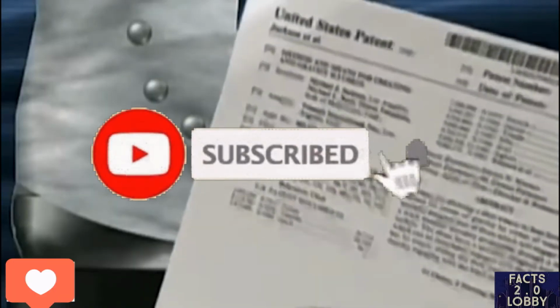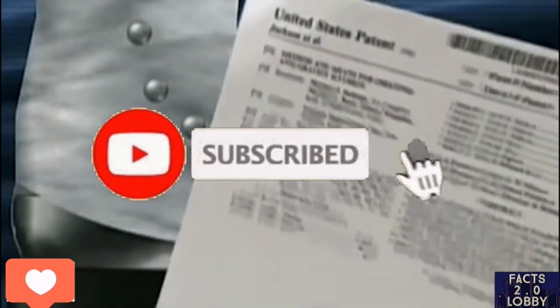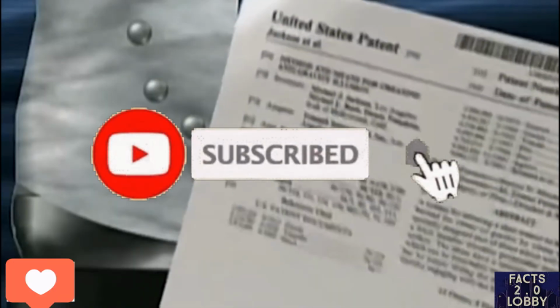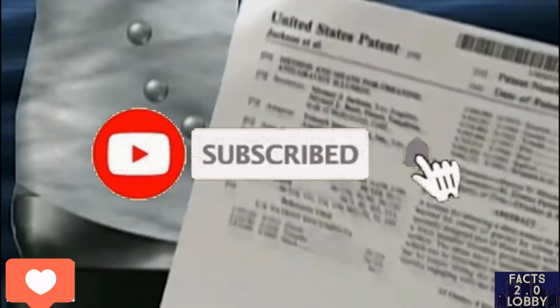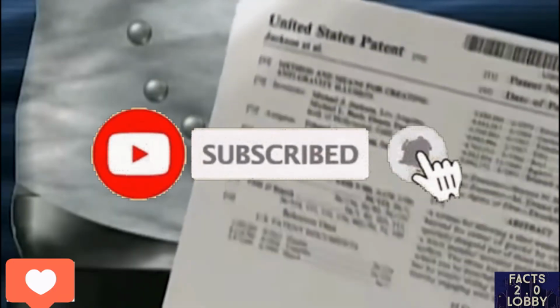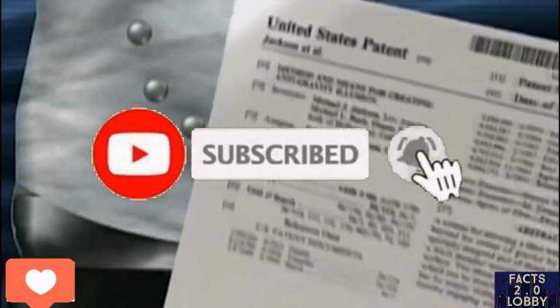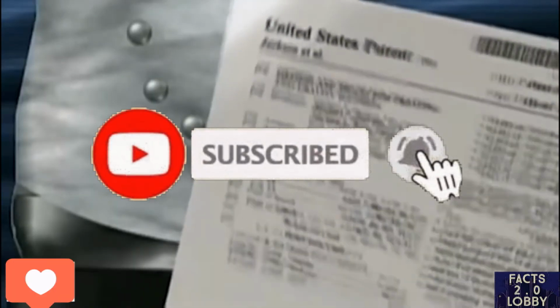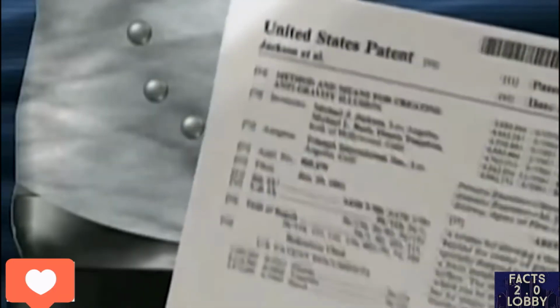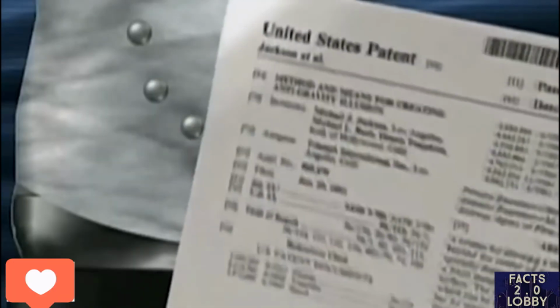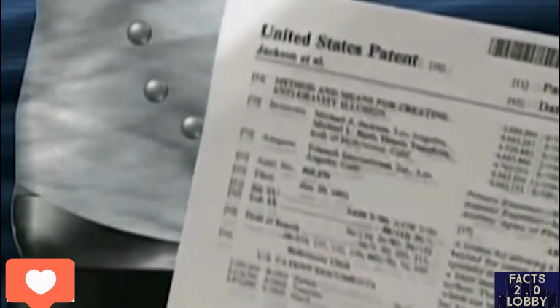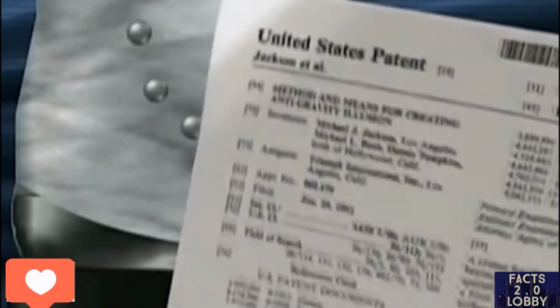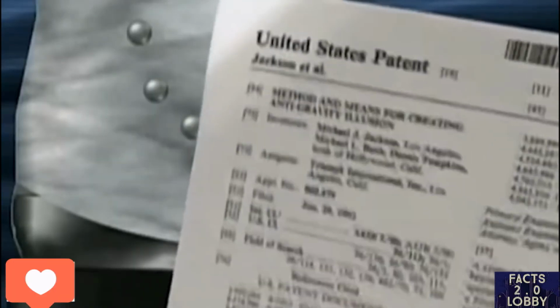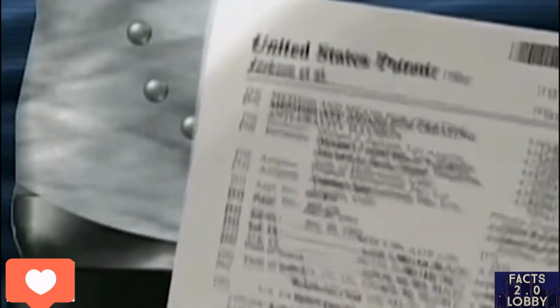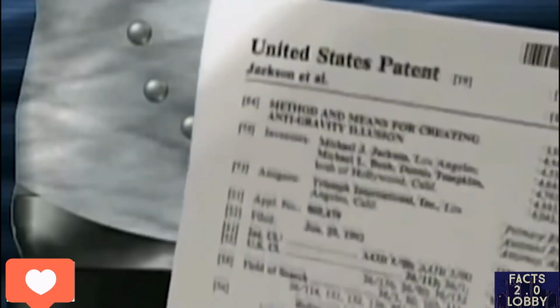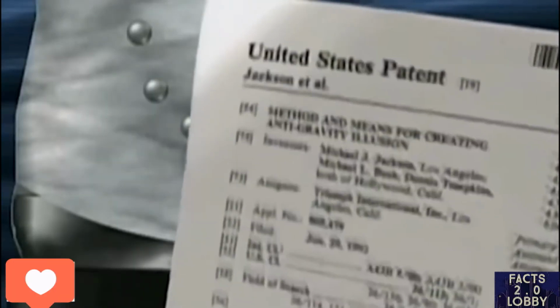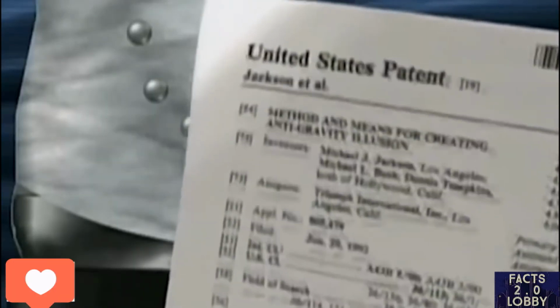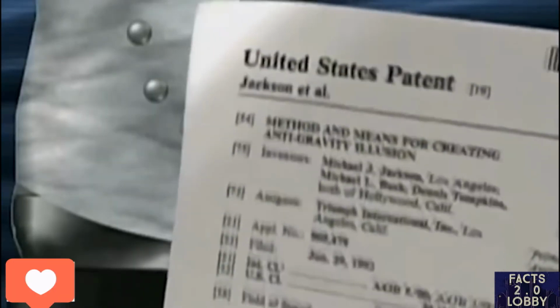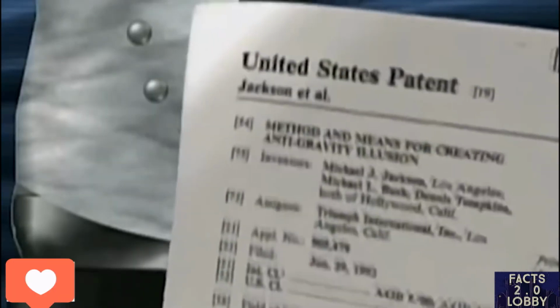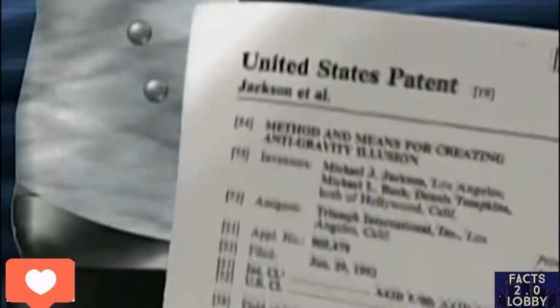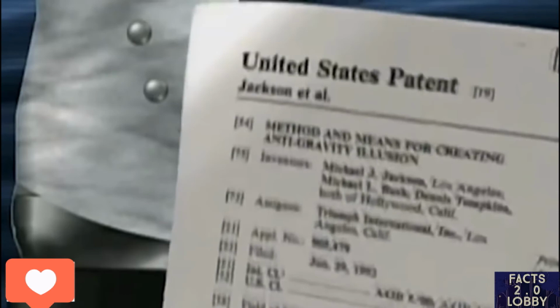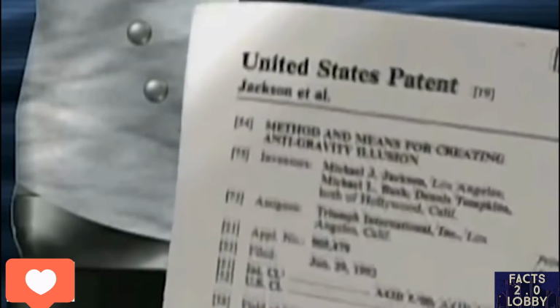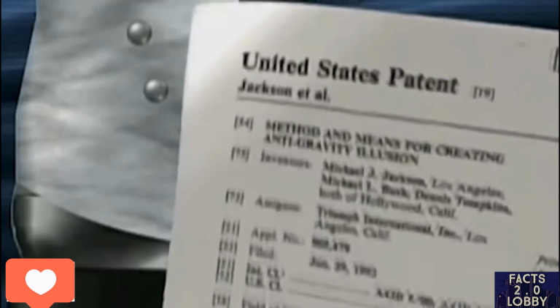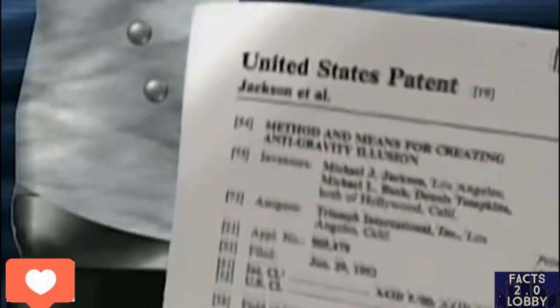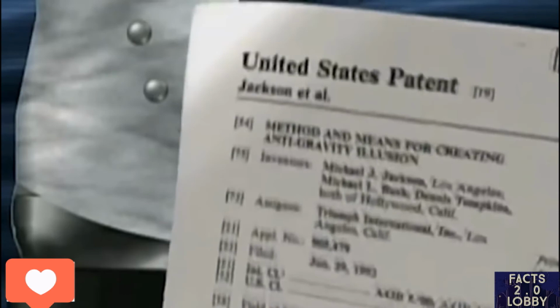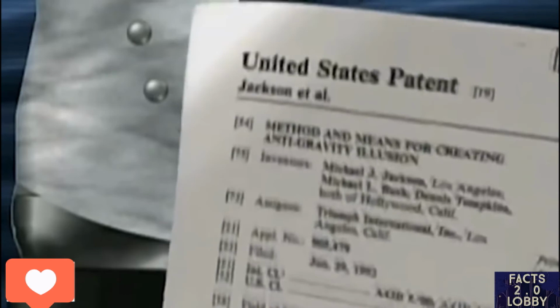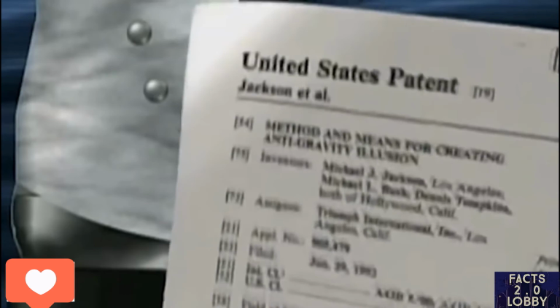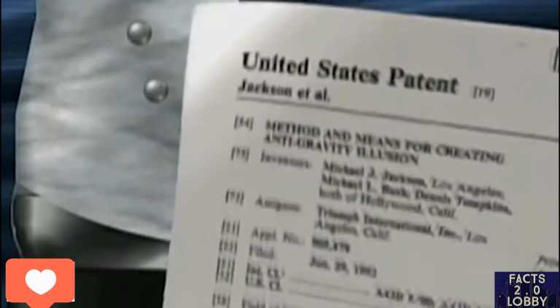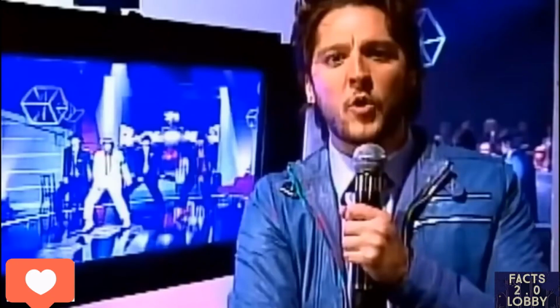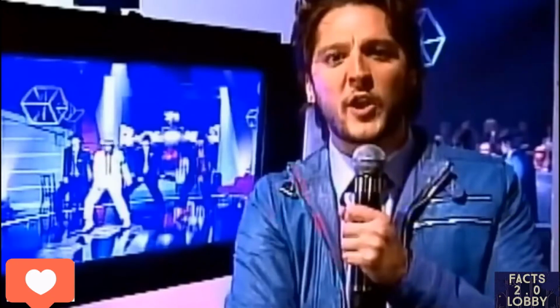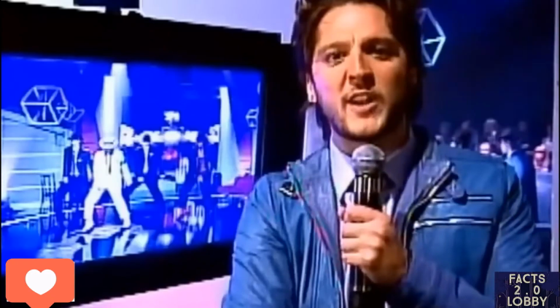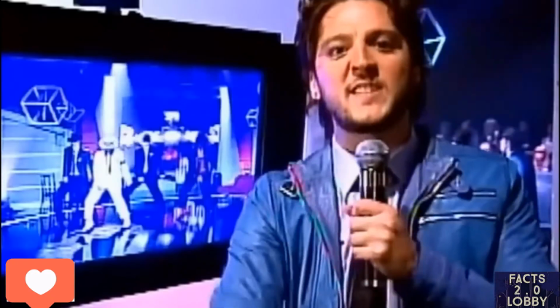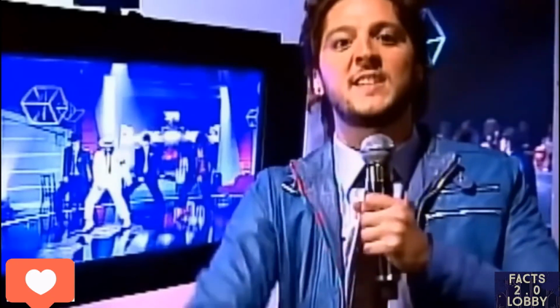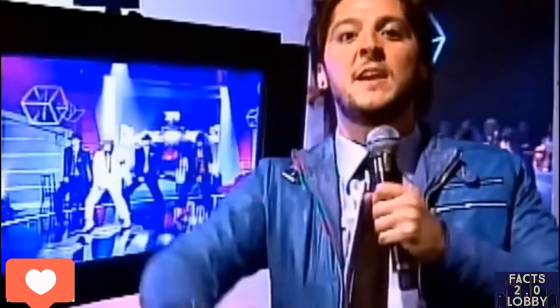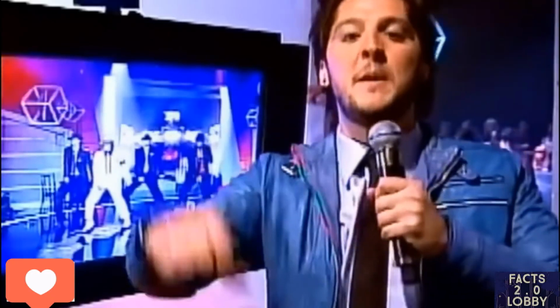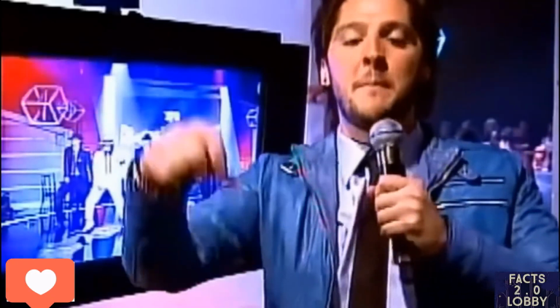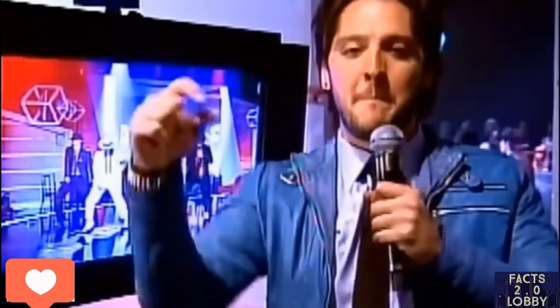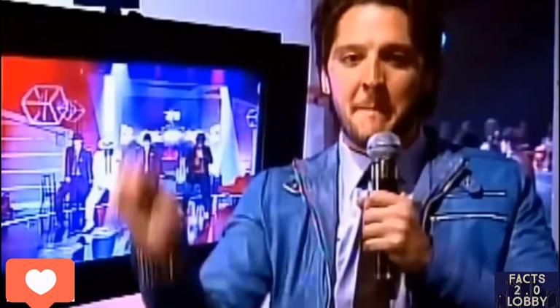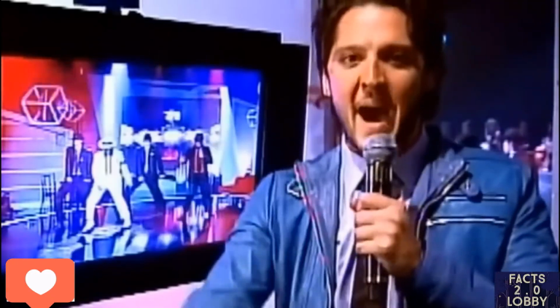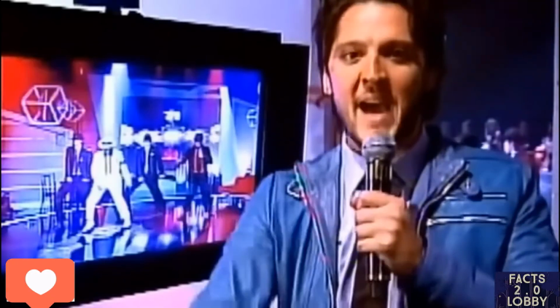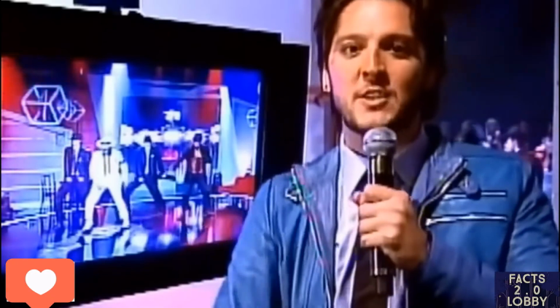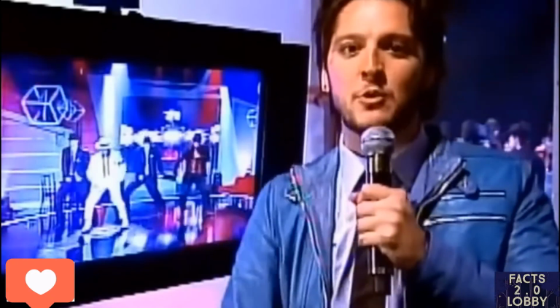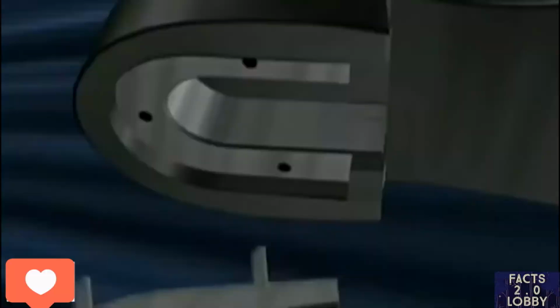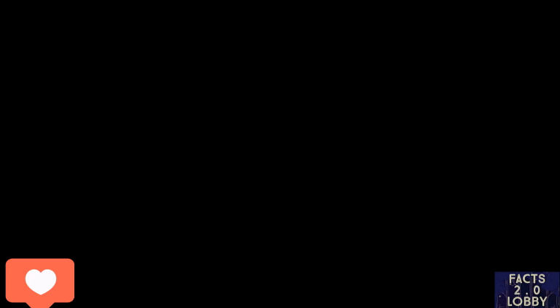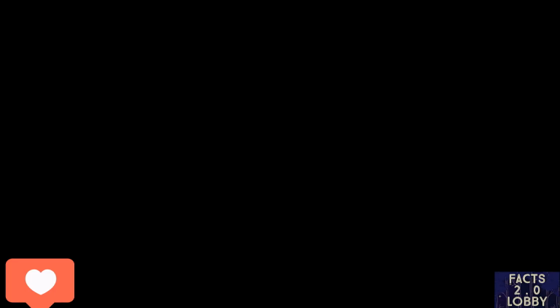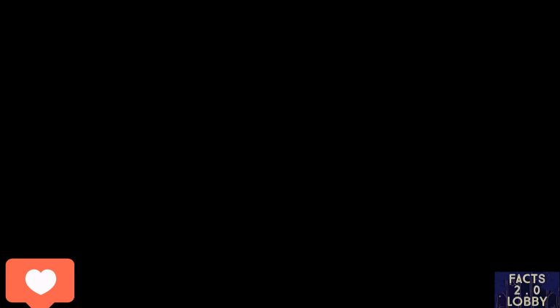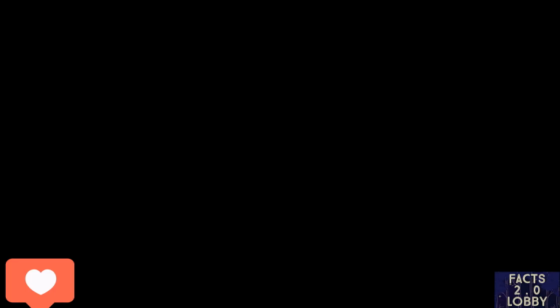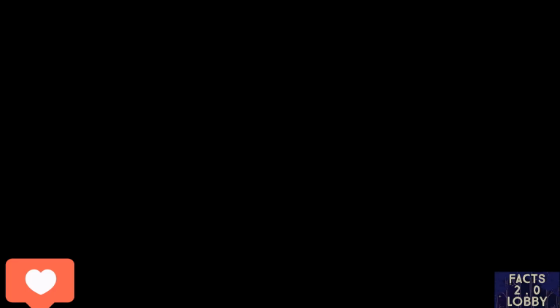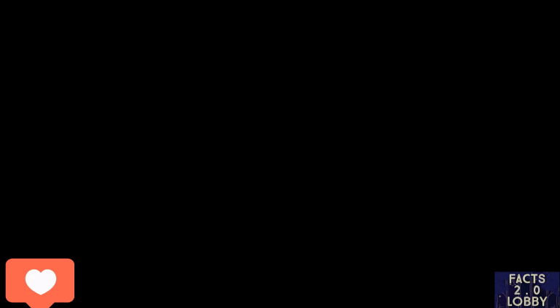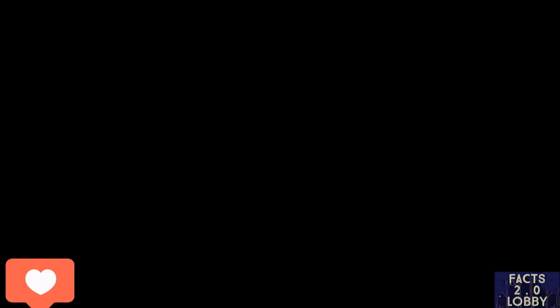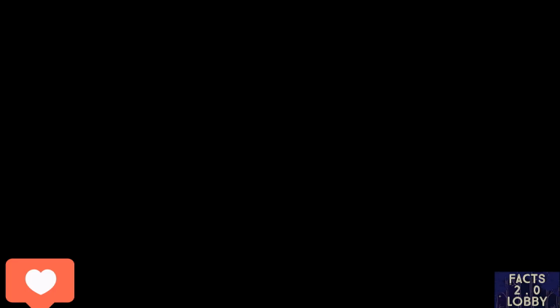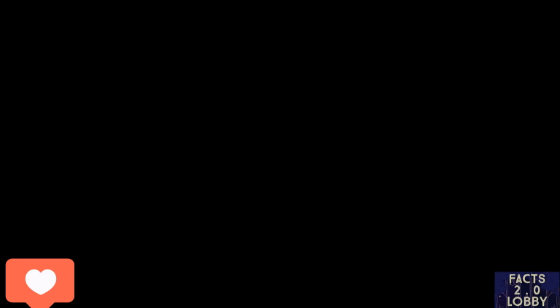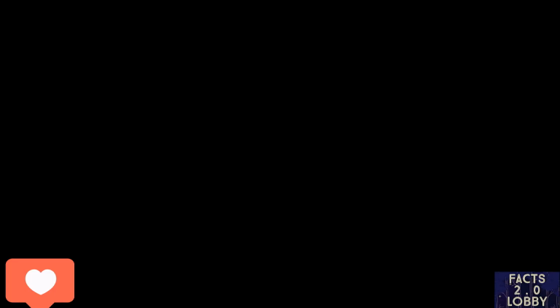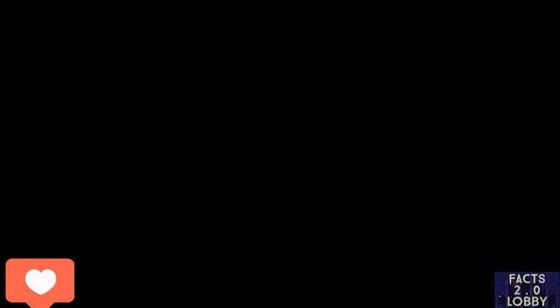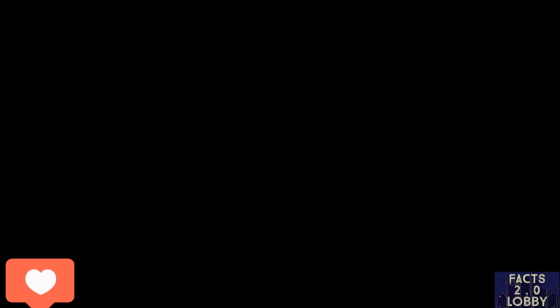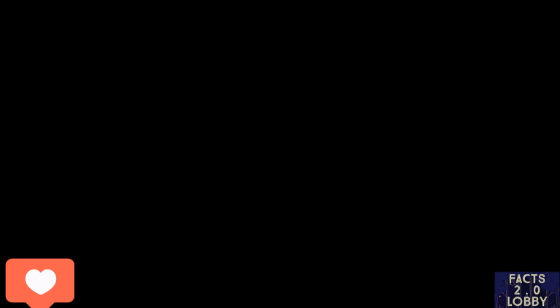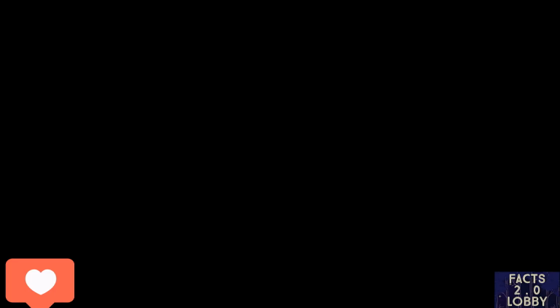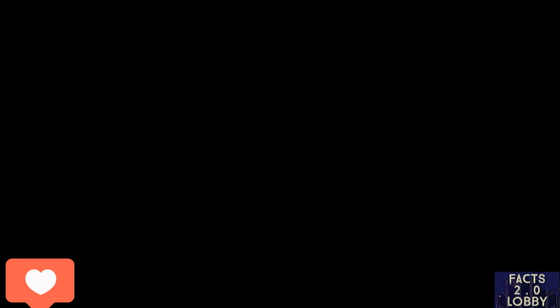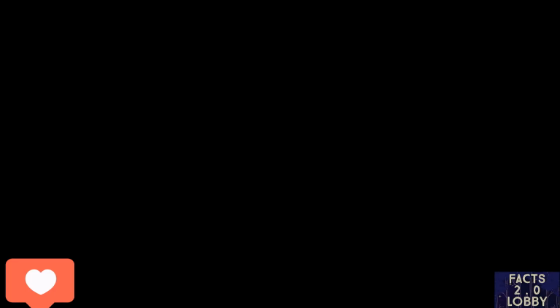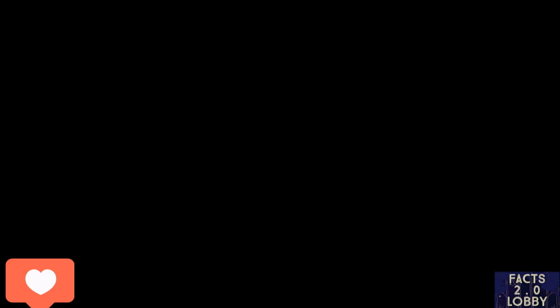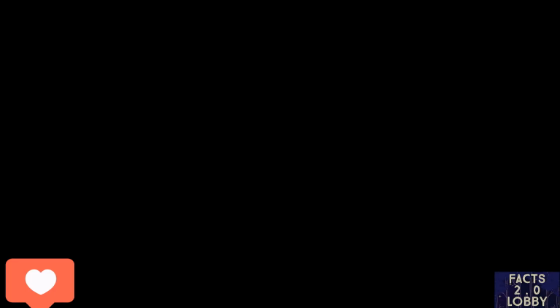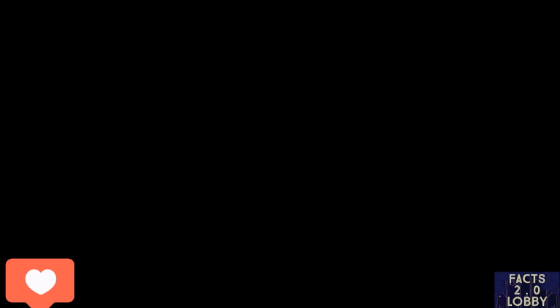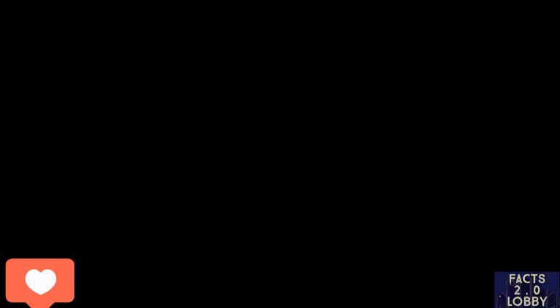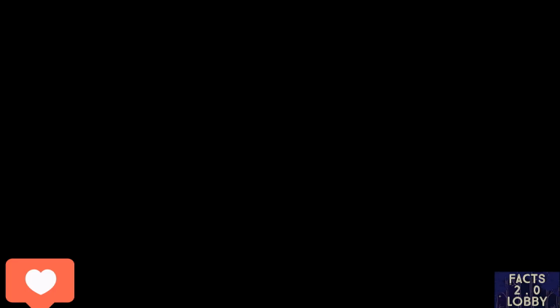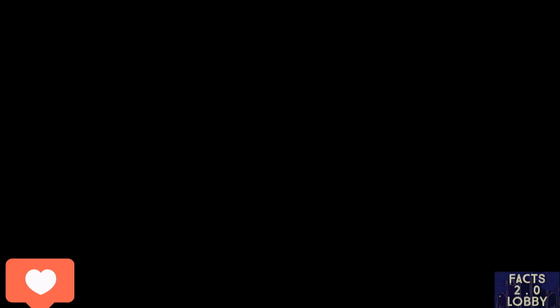That's the end of the video guys, hope you enjoyed it. Click subscribe, like this video, and support our channel. I'll see you later guys, peace.